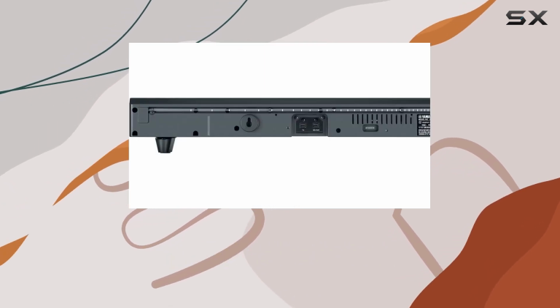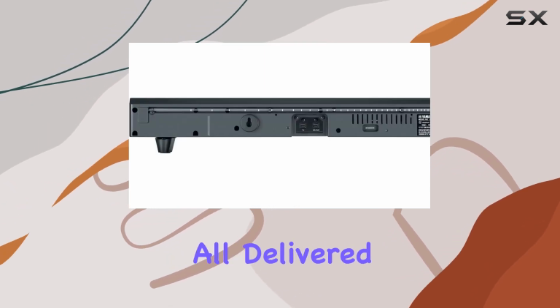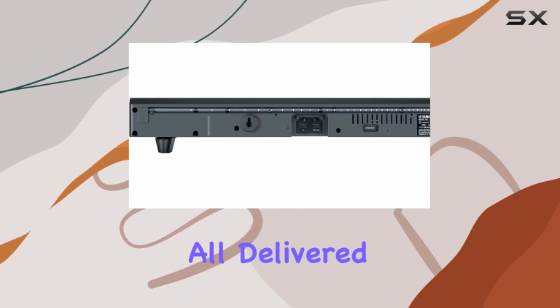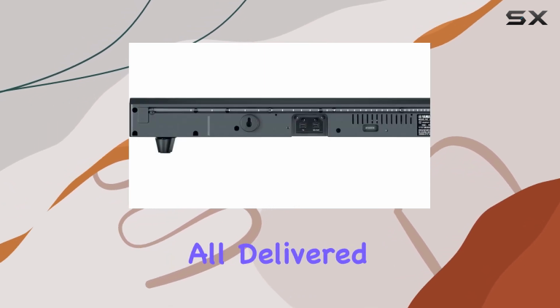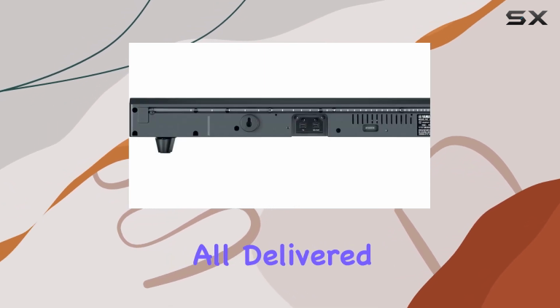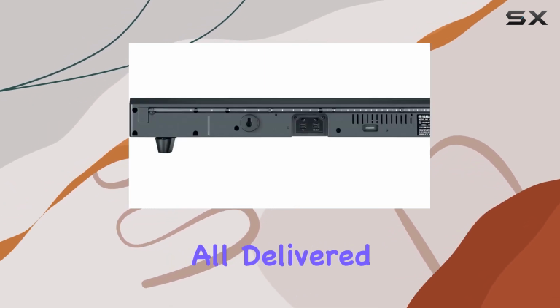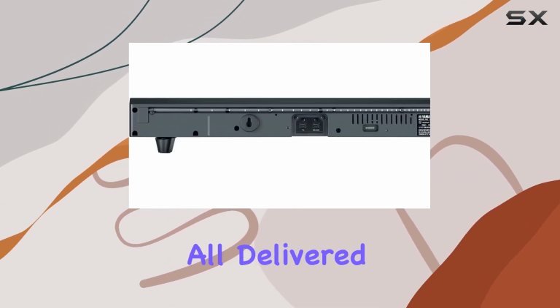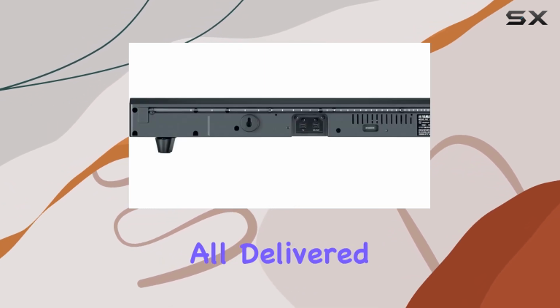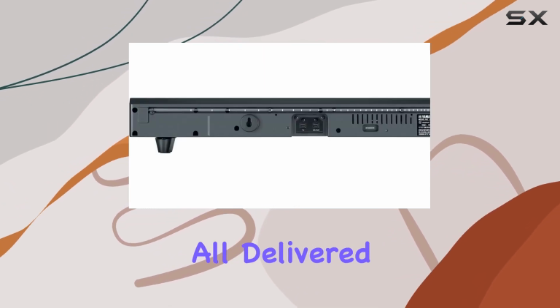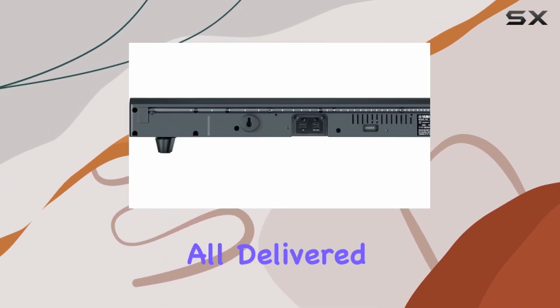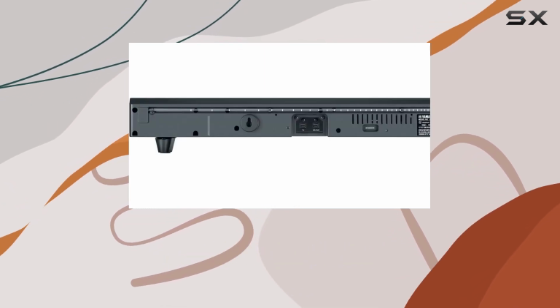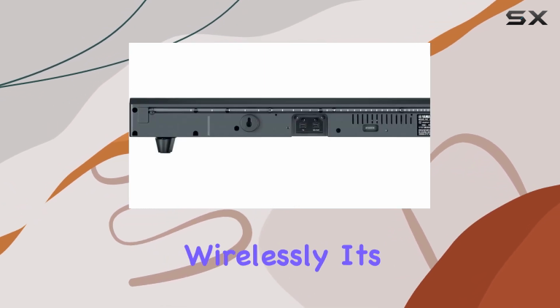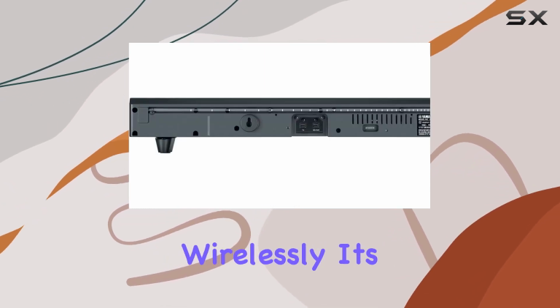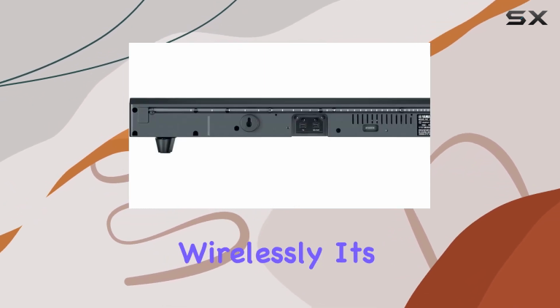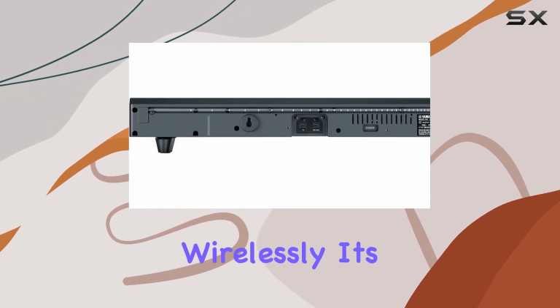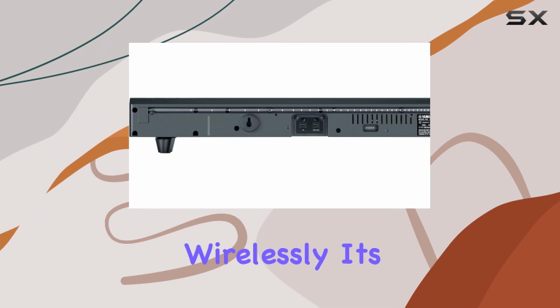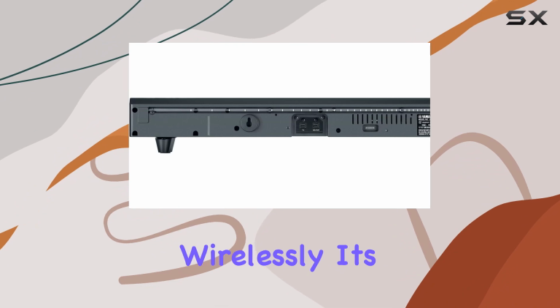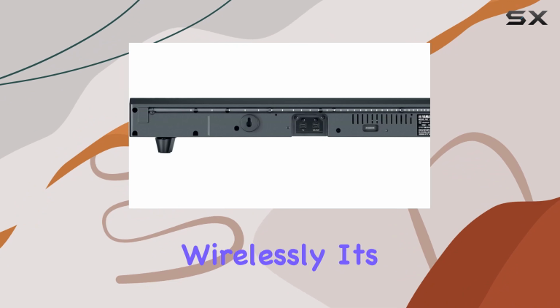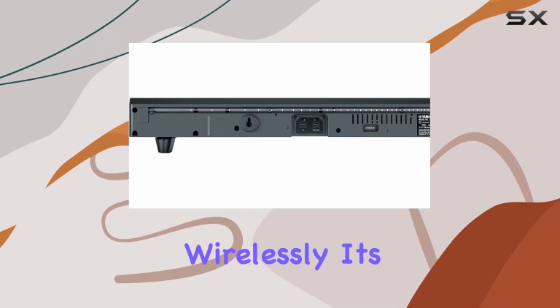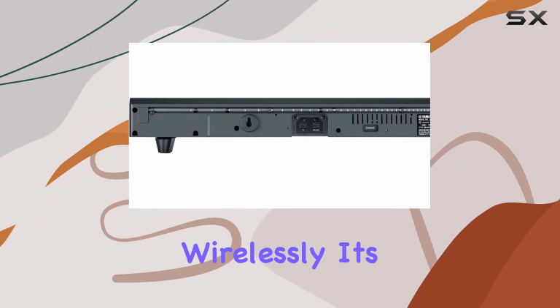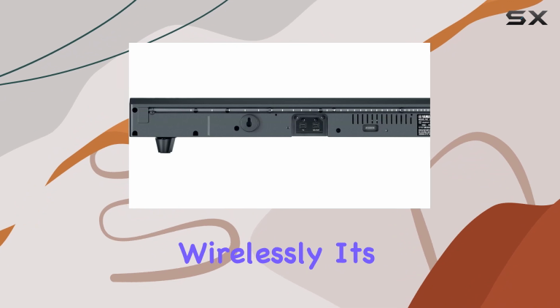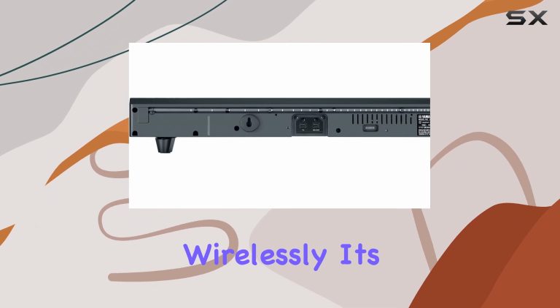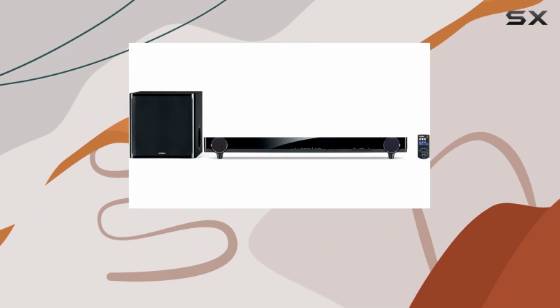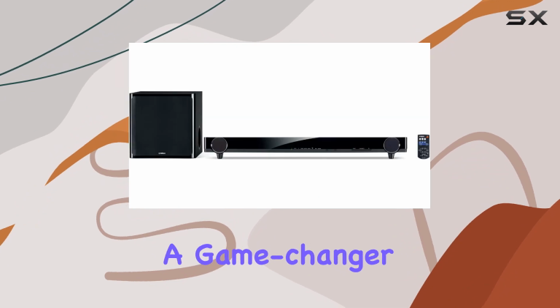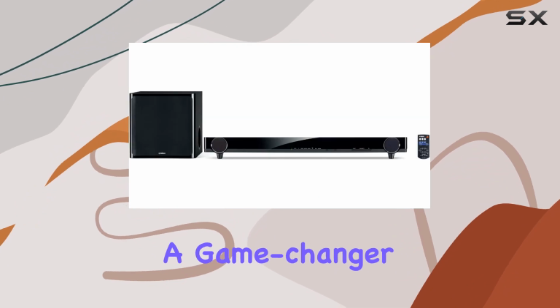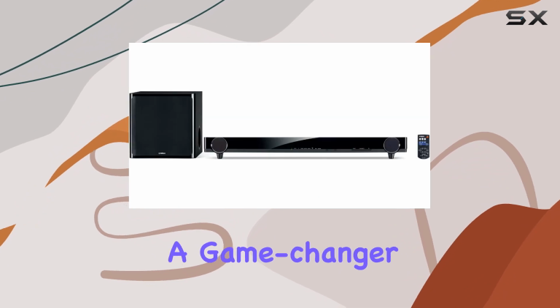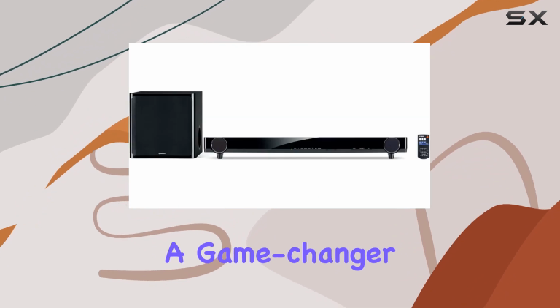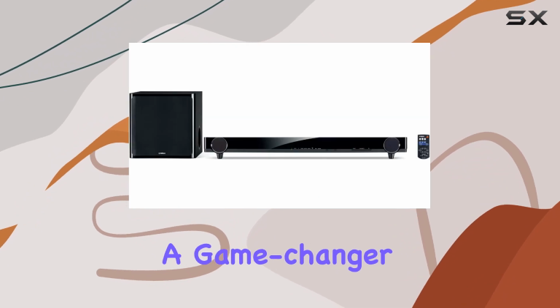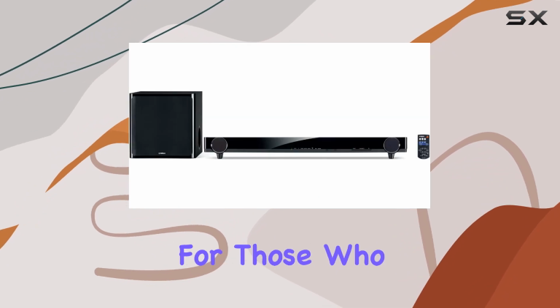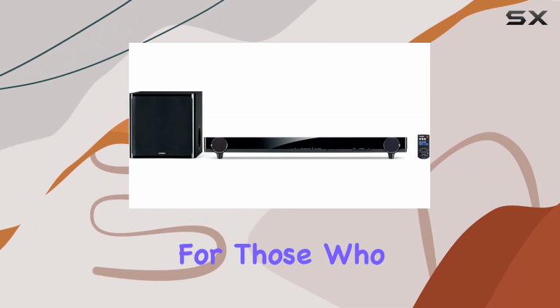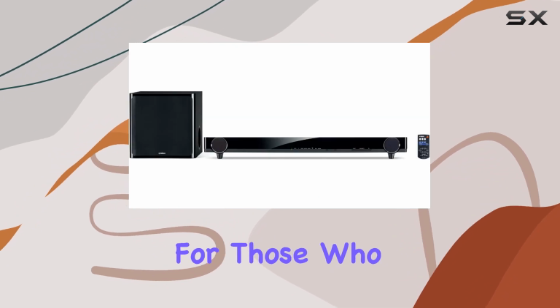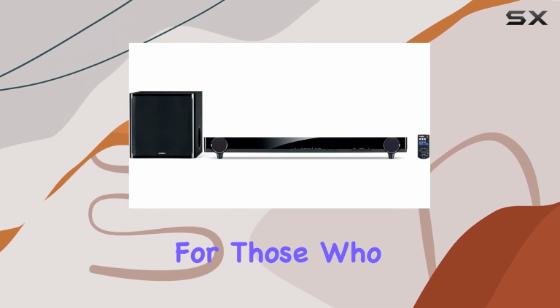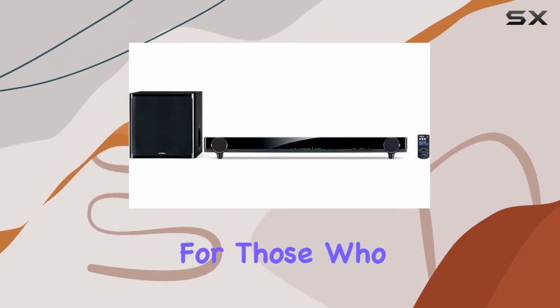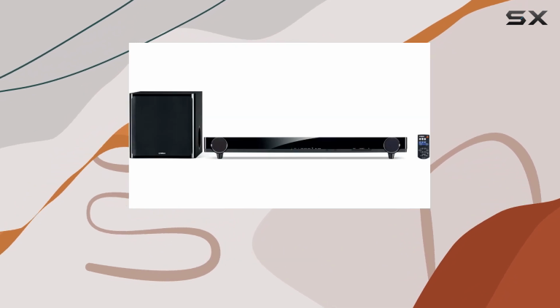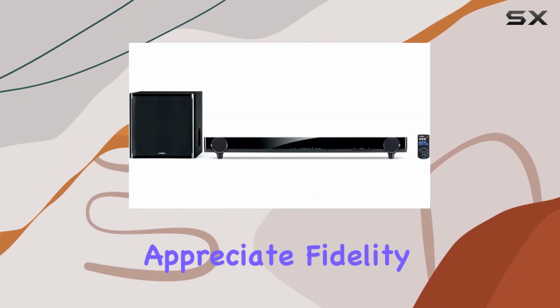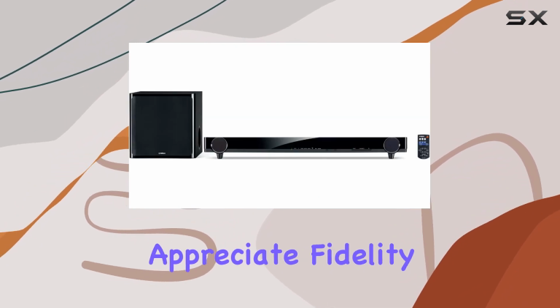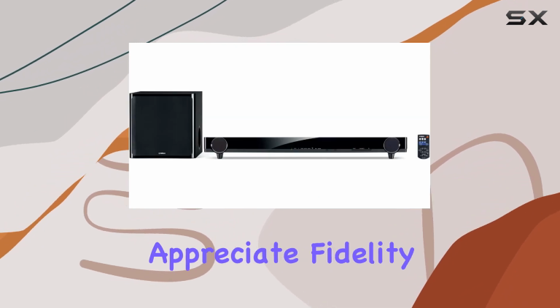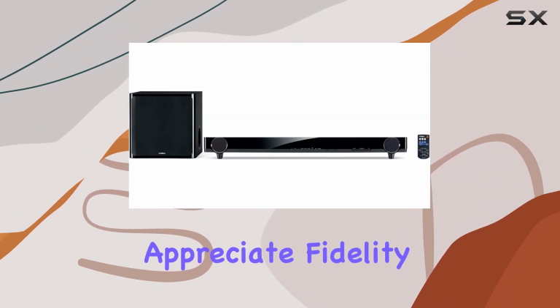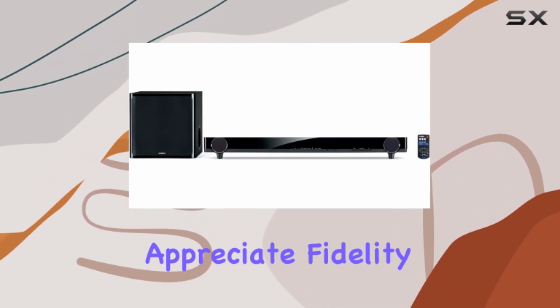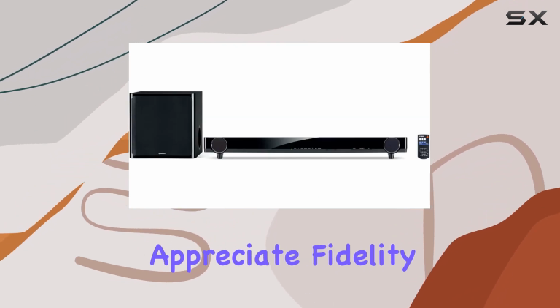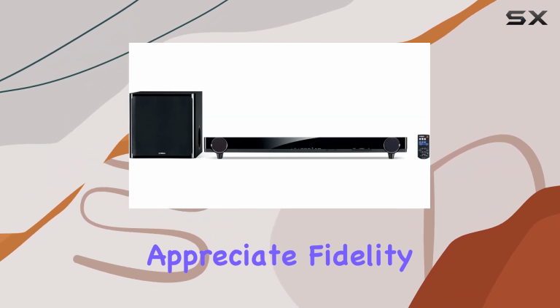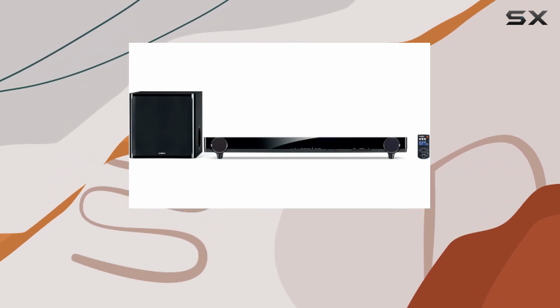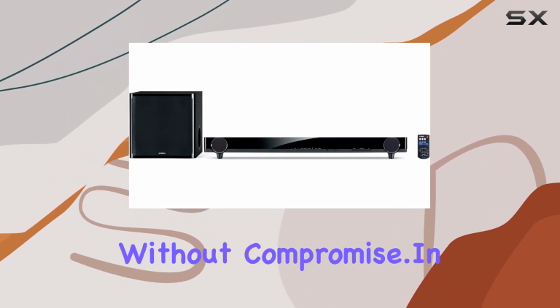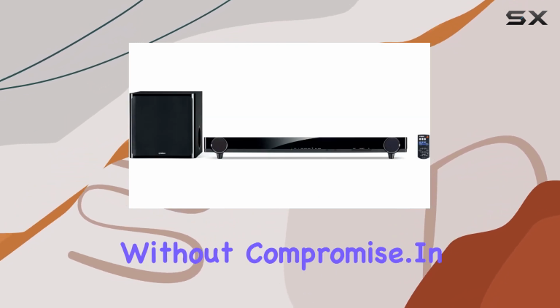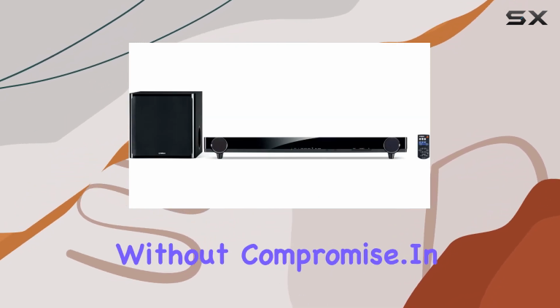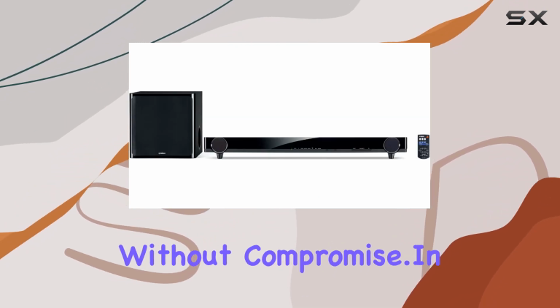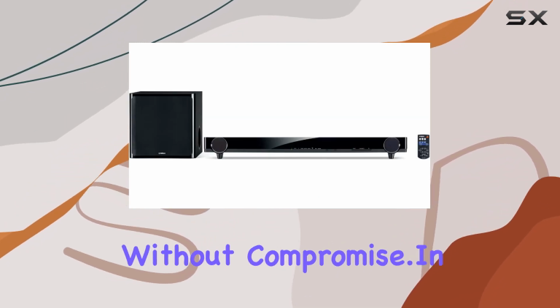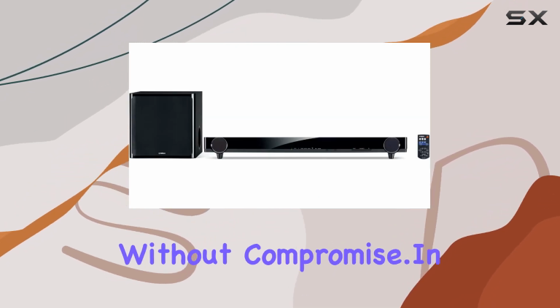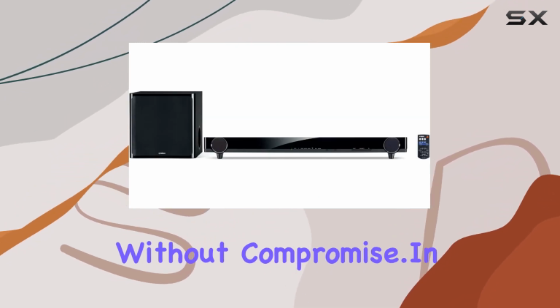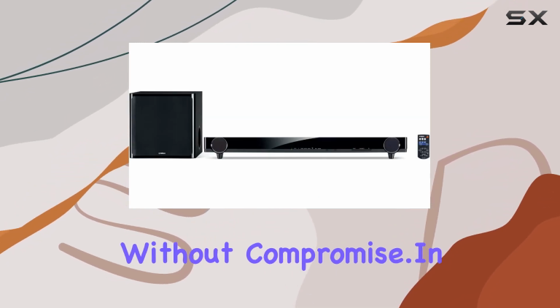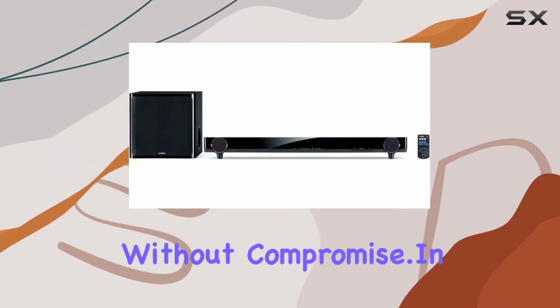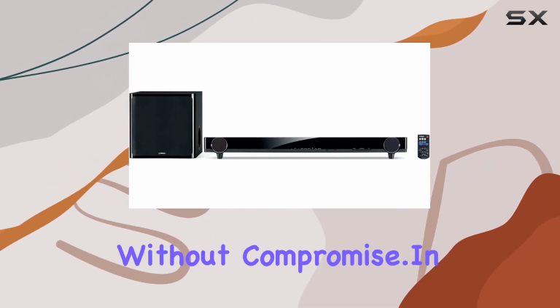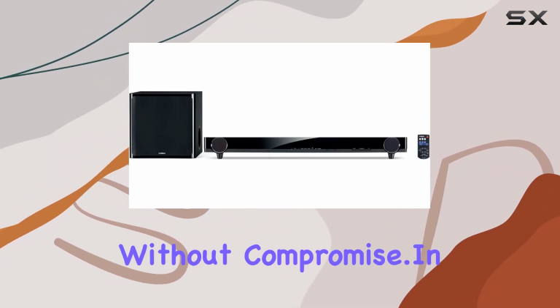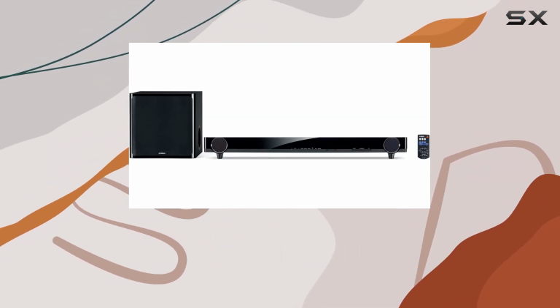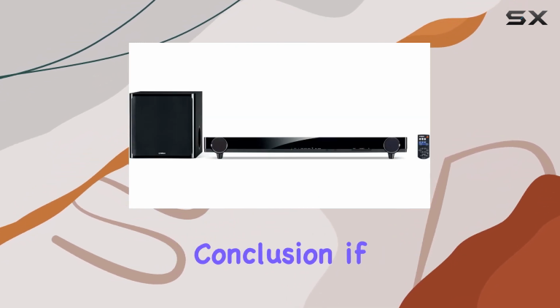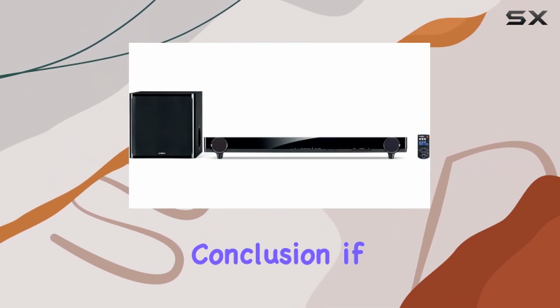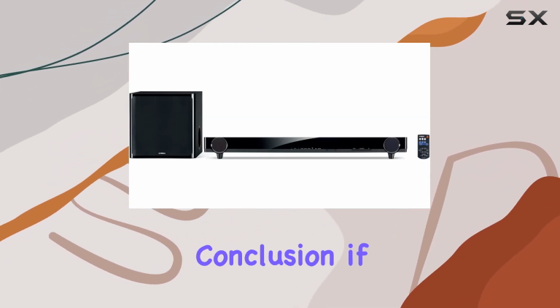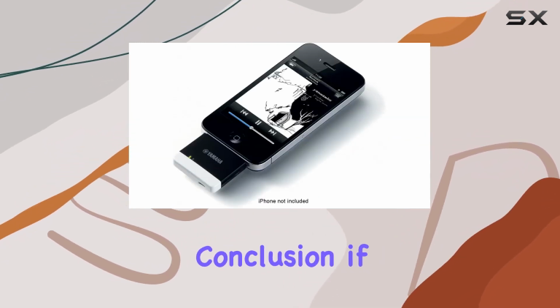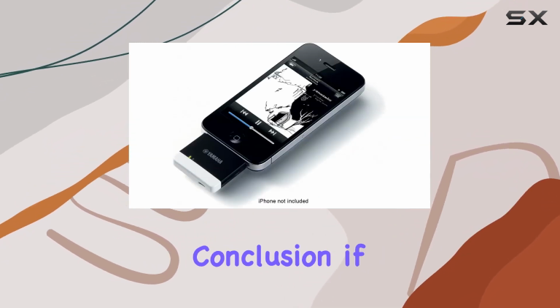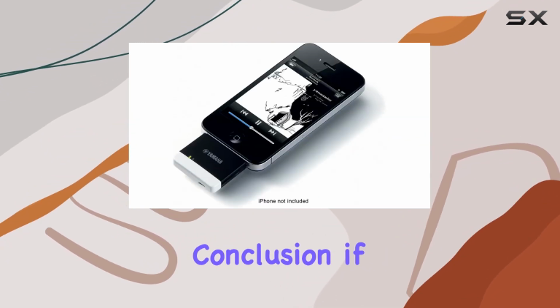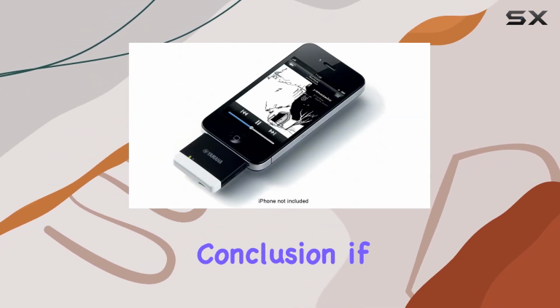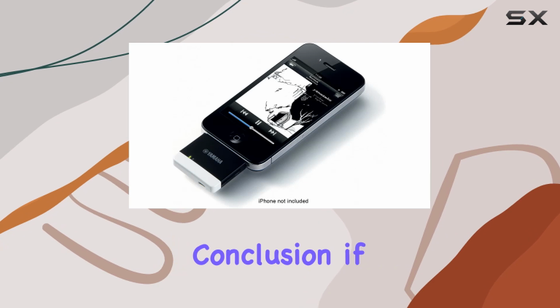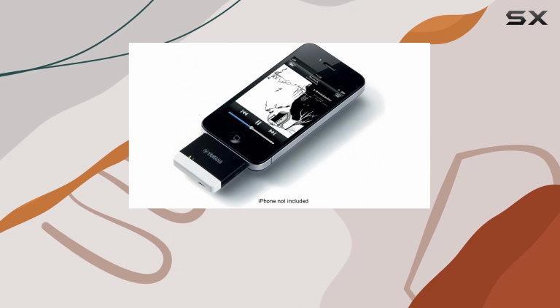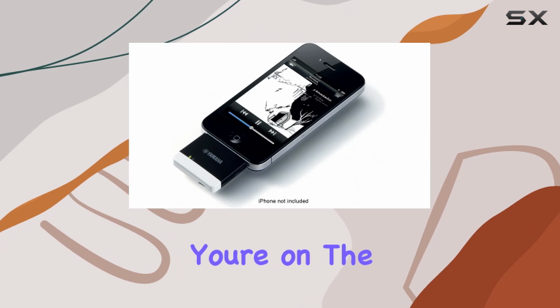In terms of performance, the audio quality is top-notch. Experience your music with clarity and precision, all delivered wirelessly. It's a game changer for those who appreciate fidelity without compromise.